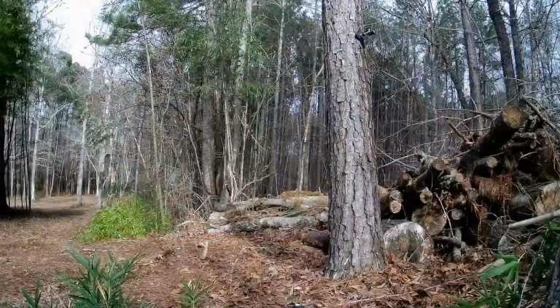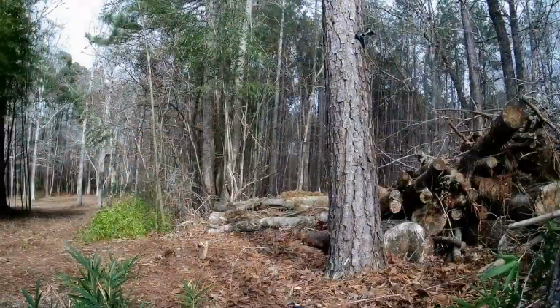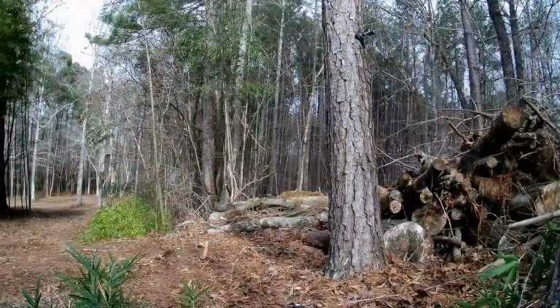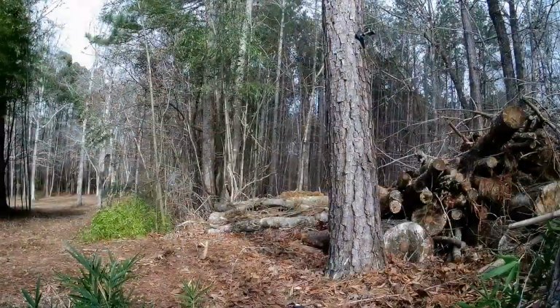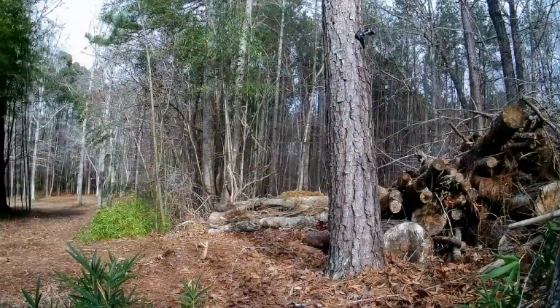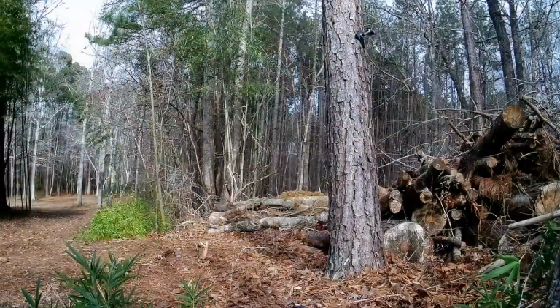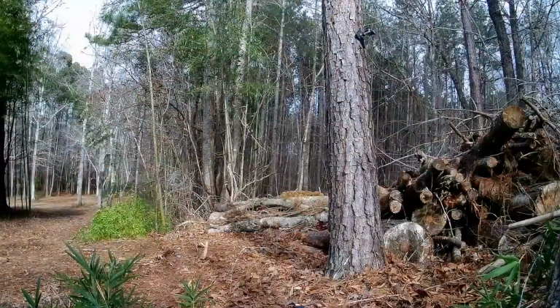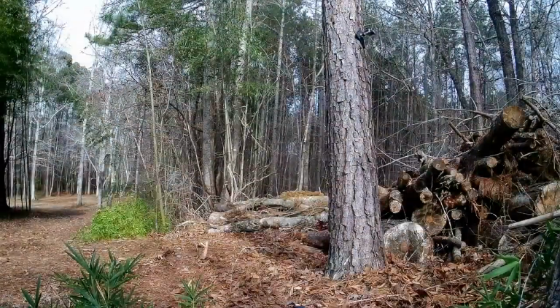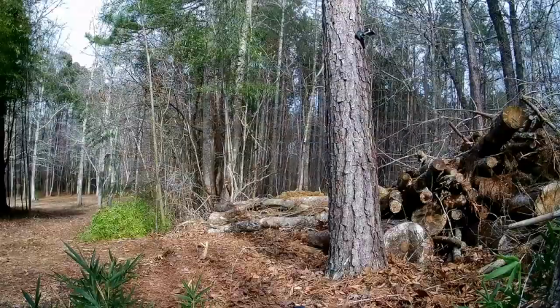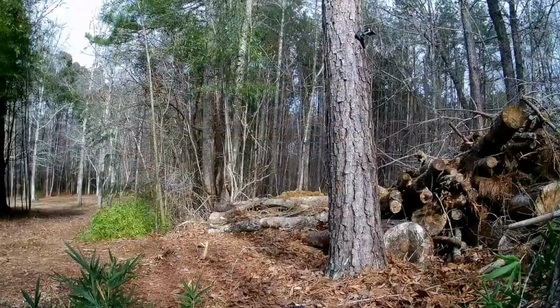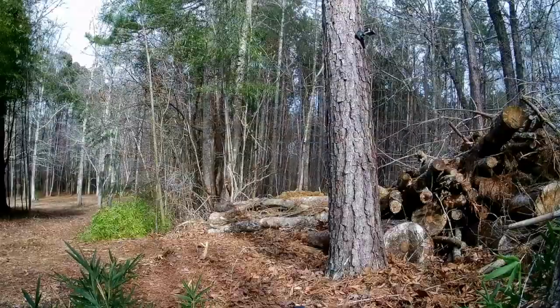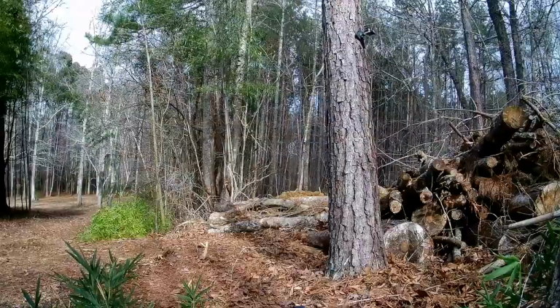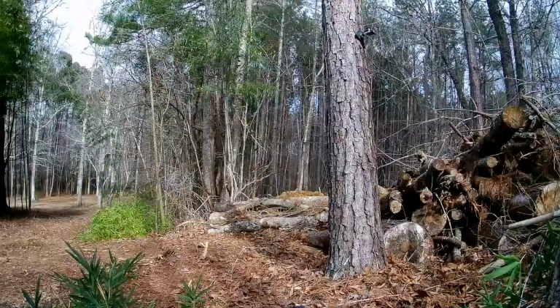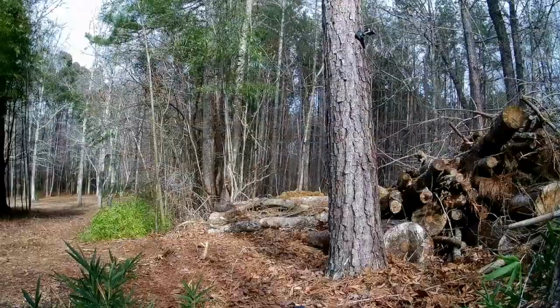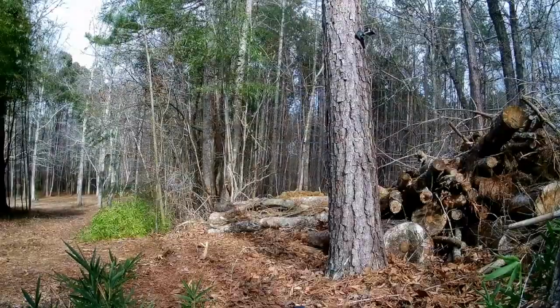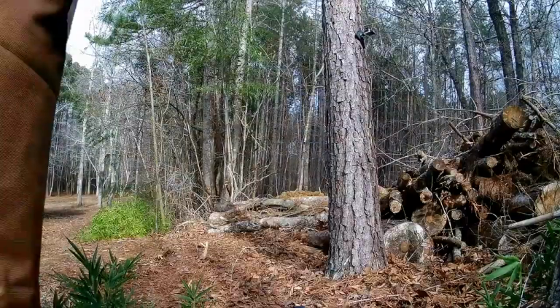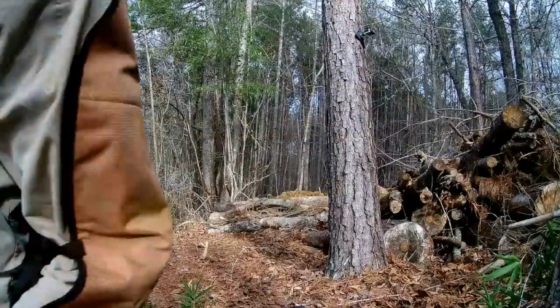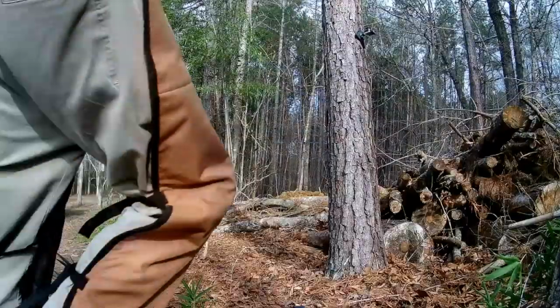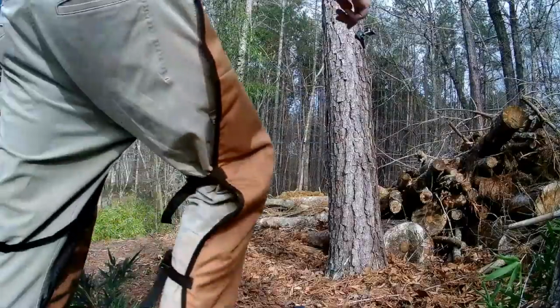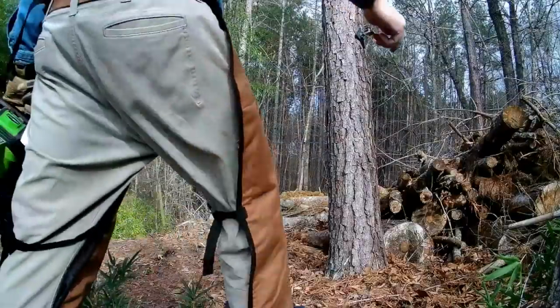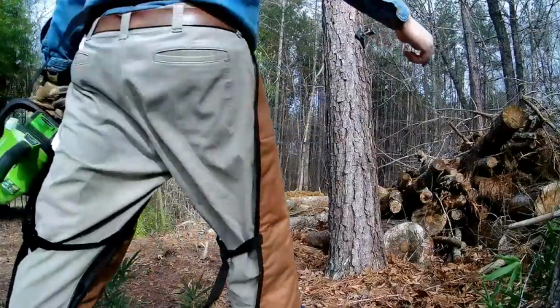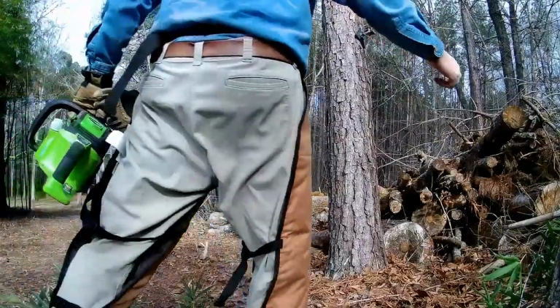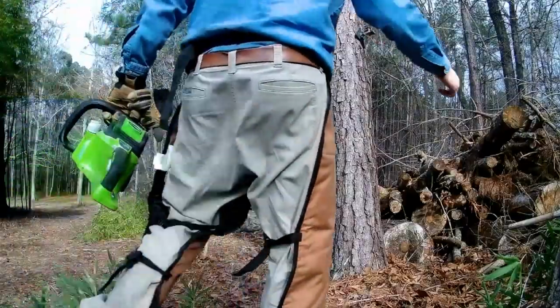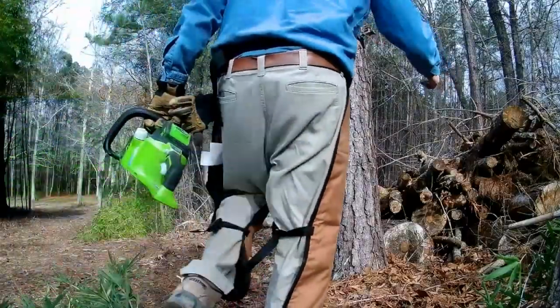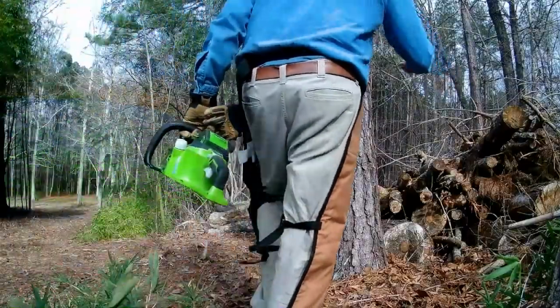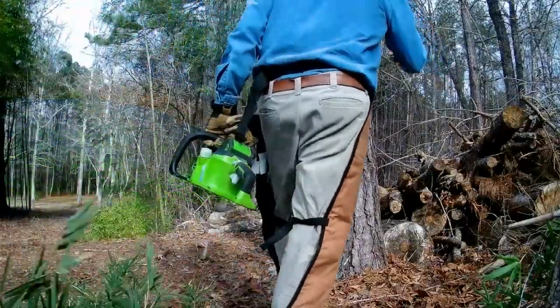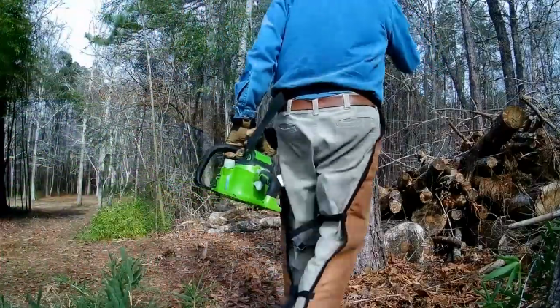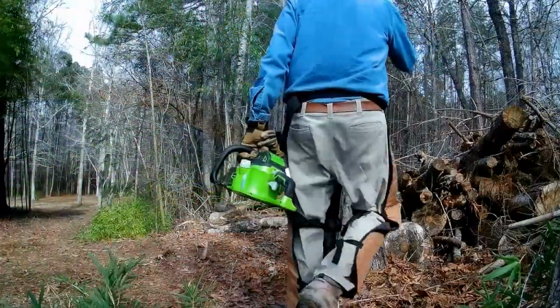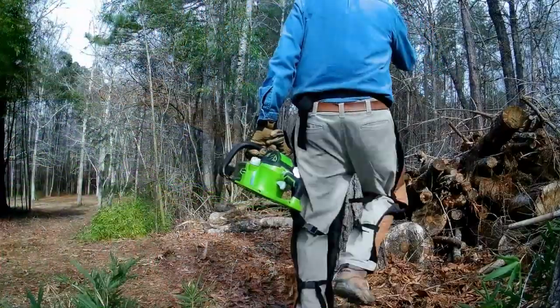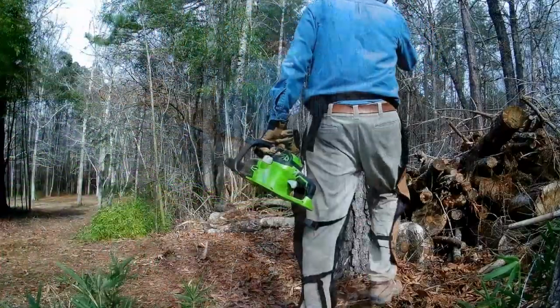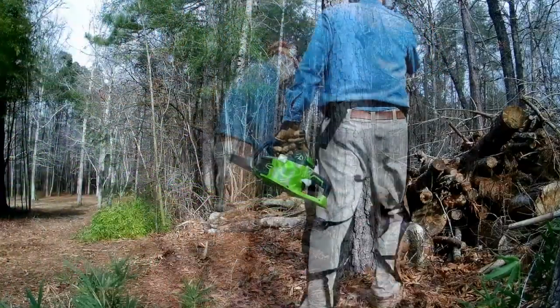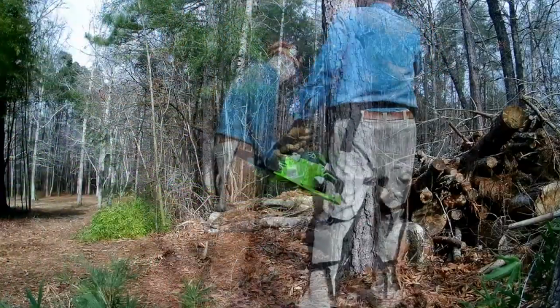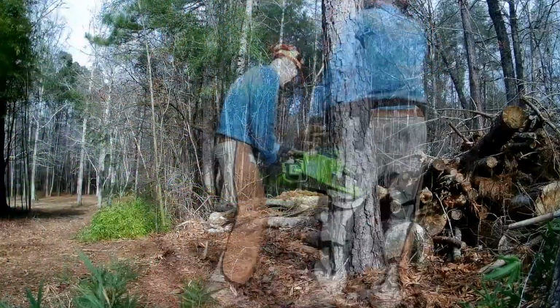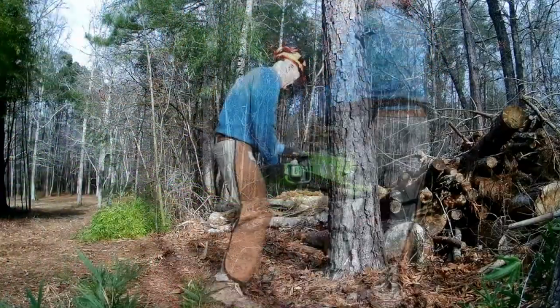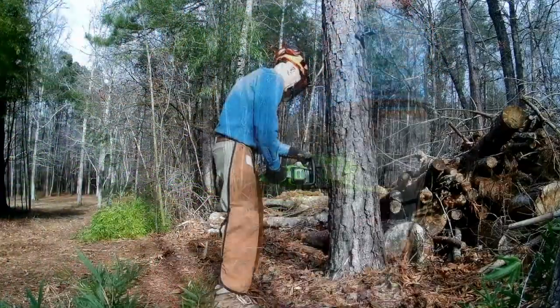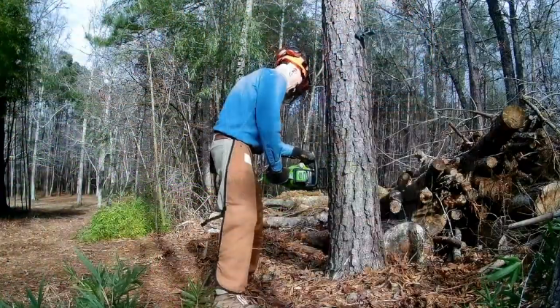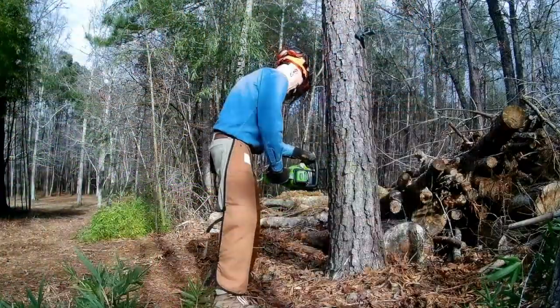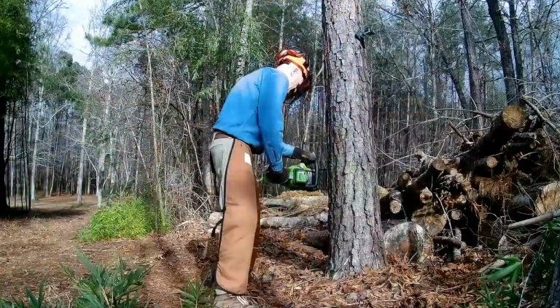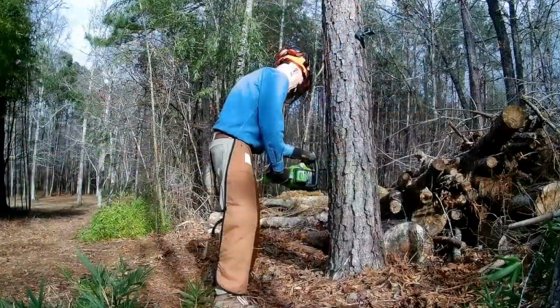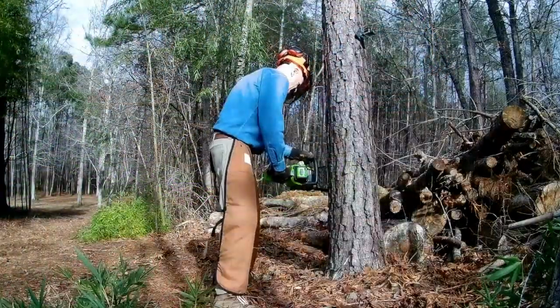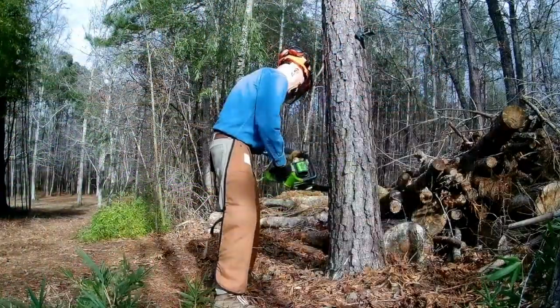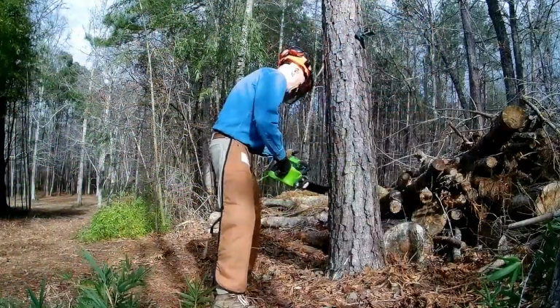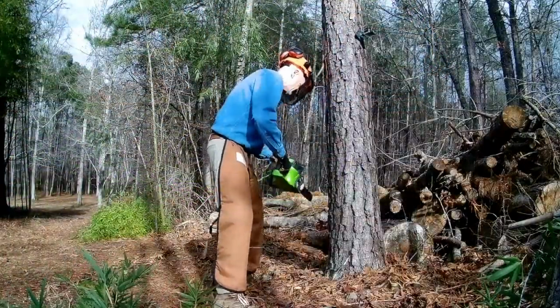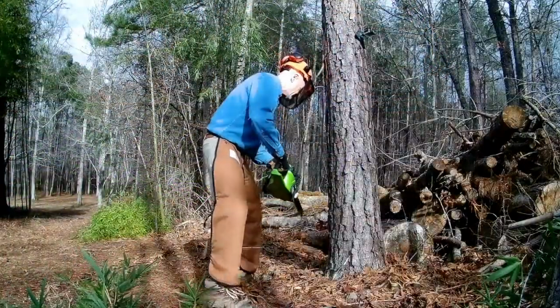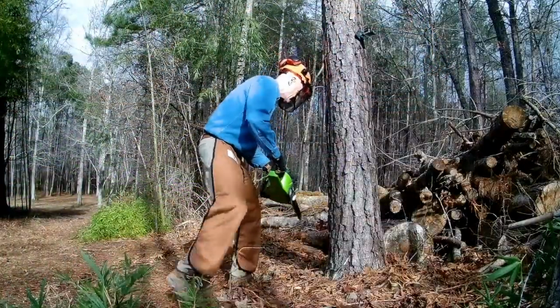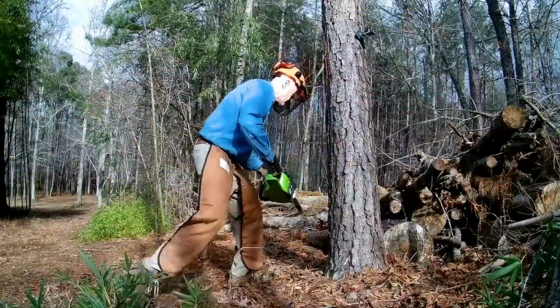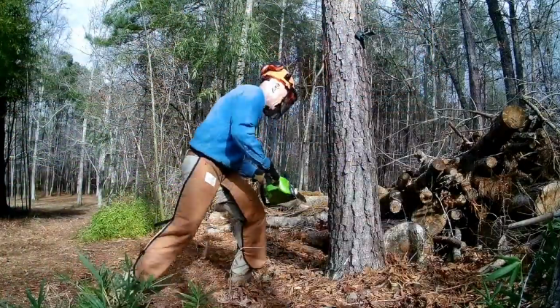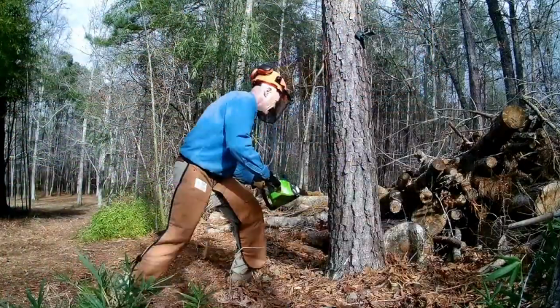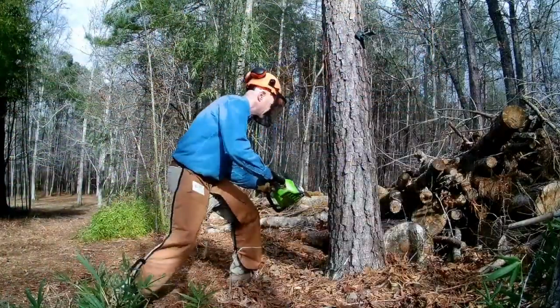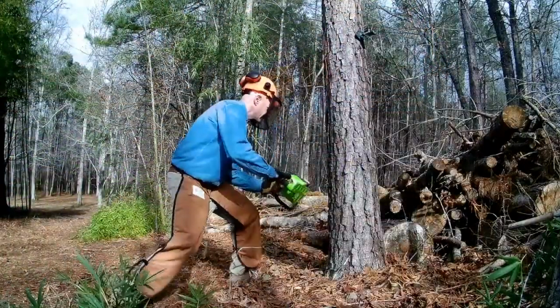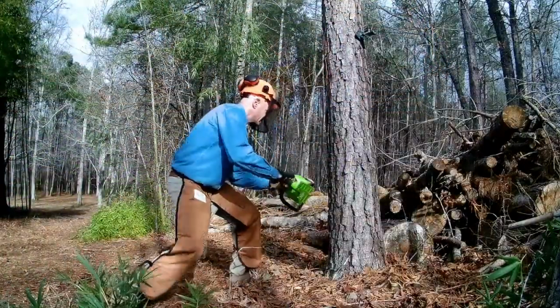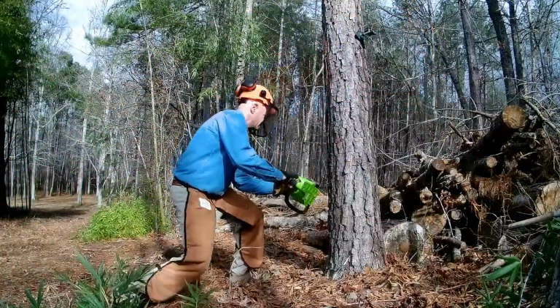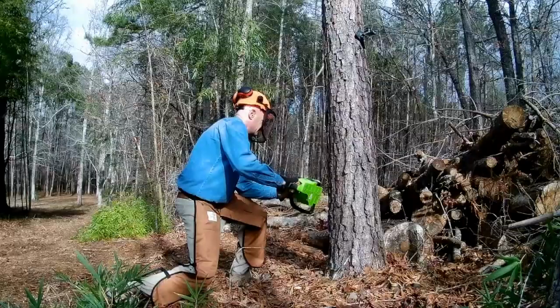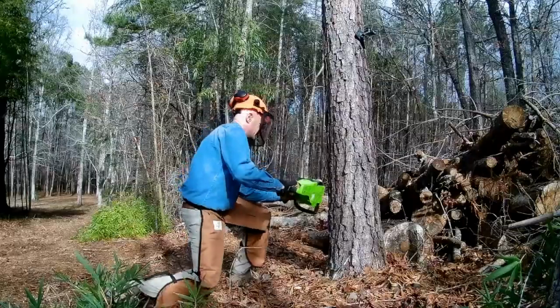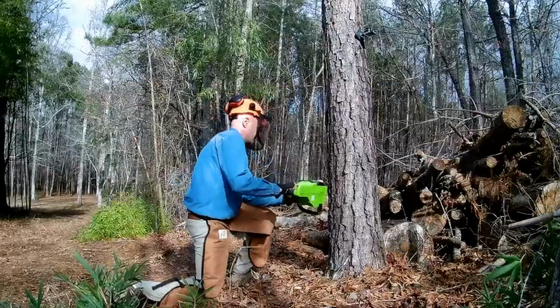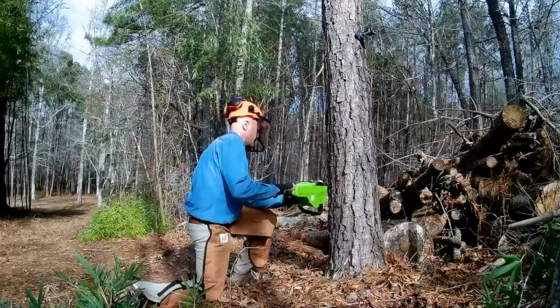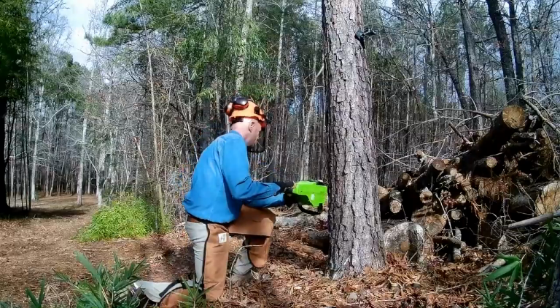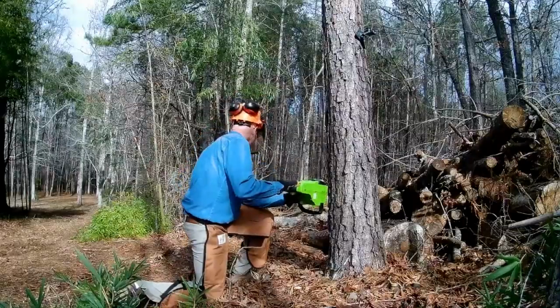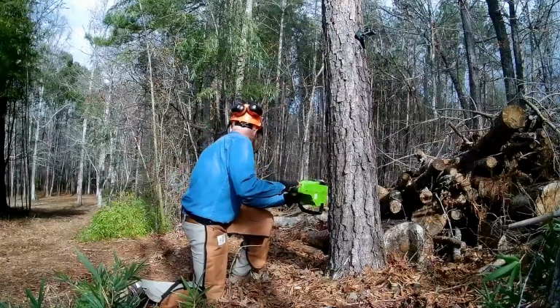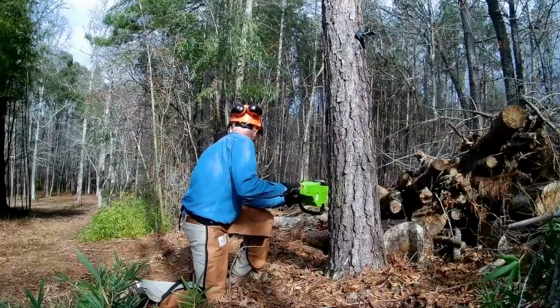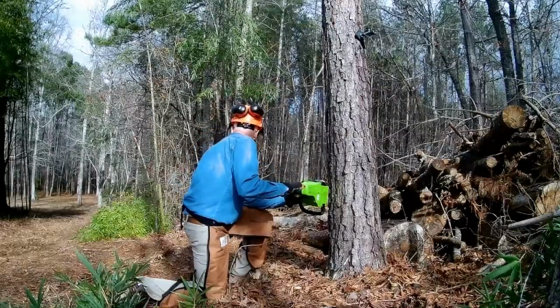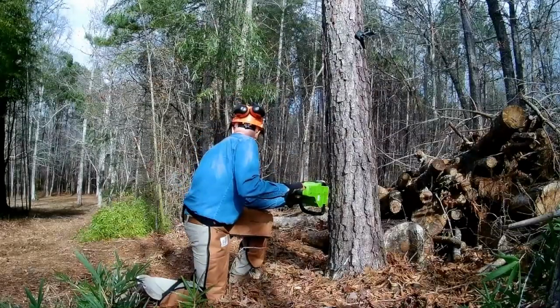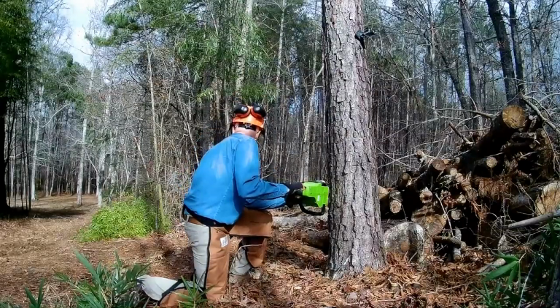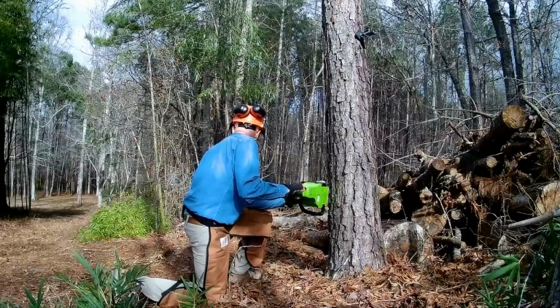Oh well, this pine should be a piece of cake. It already has a slight lean in the direction I want it to go. I've moved Big Orange out of range just in case.